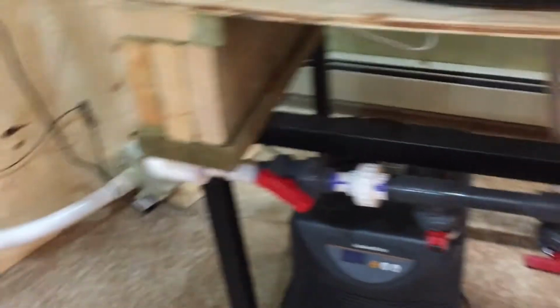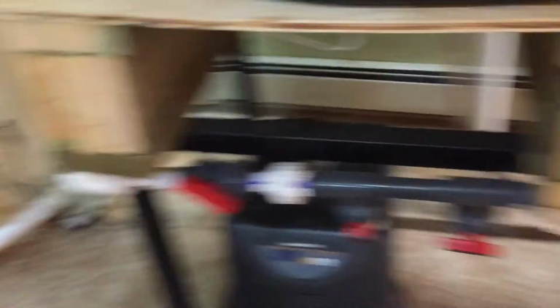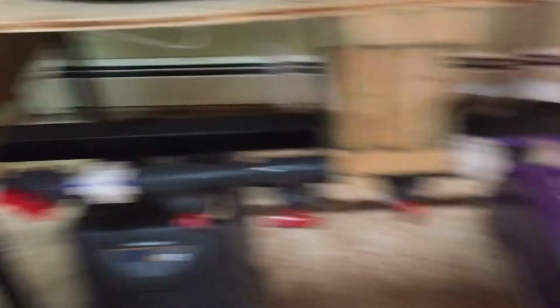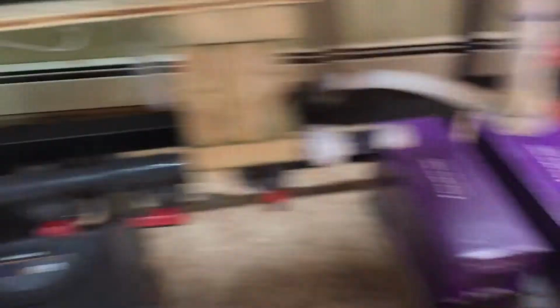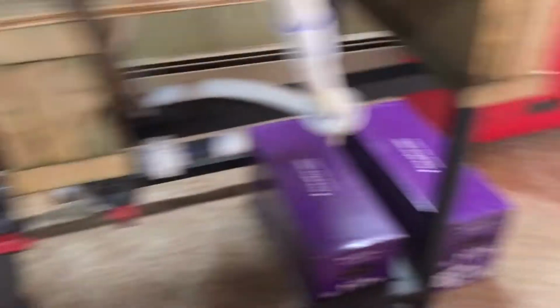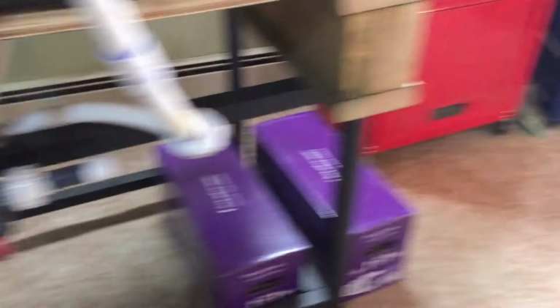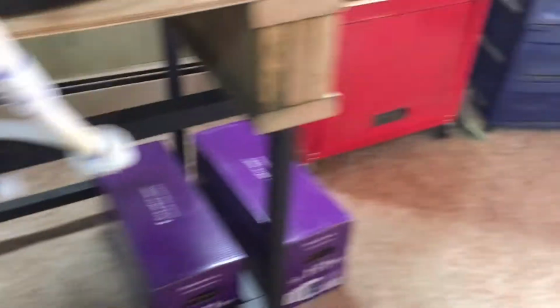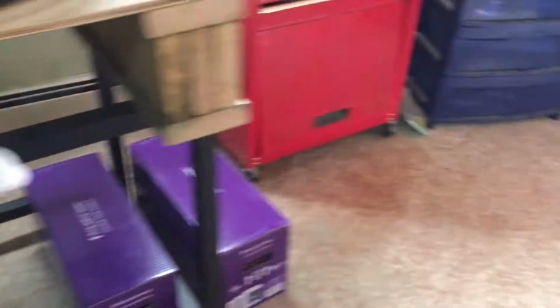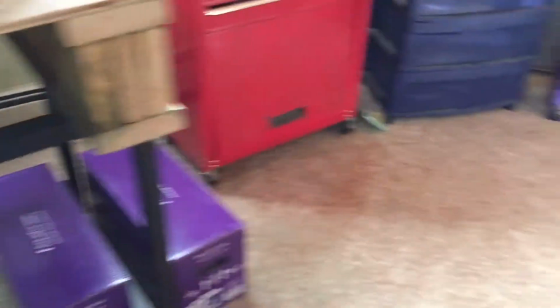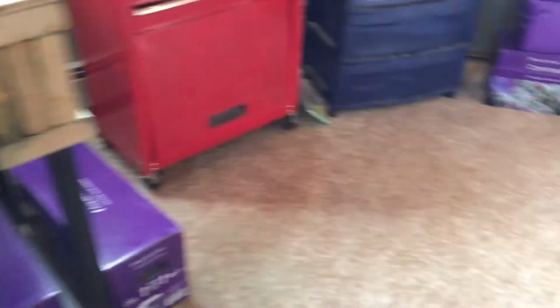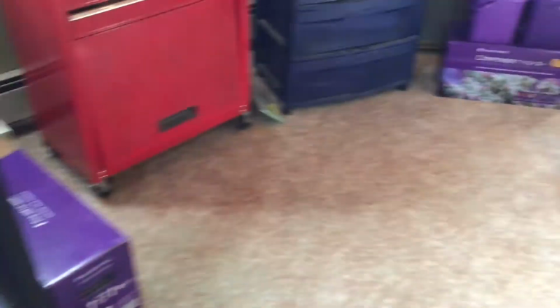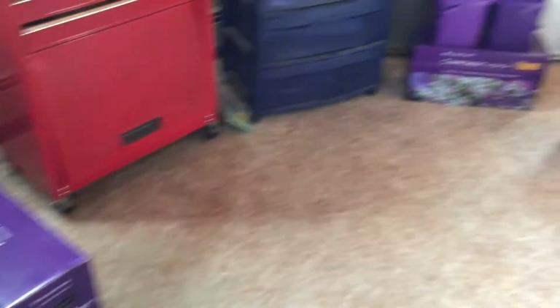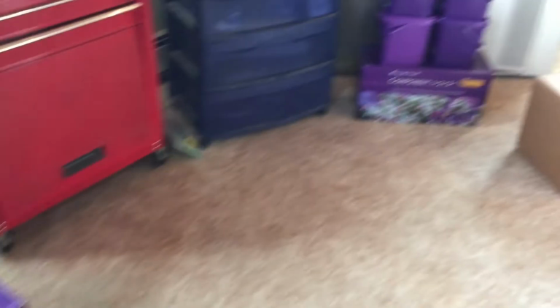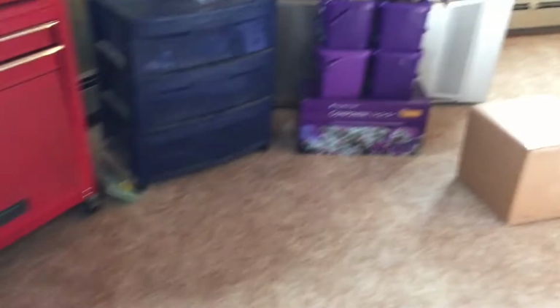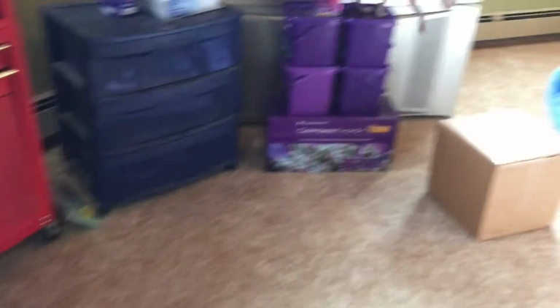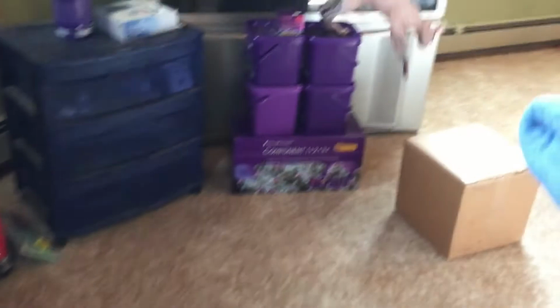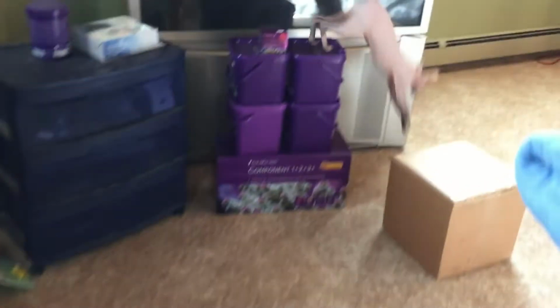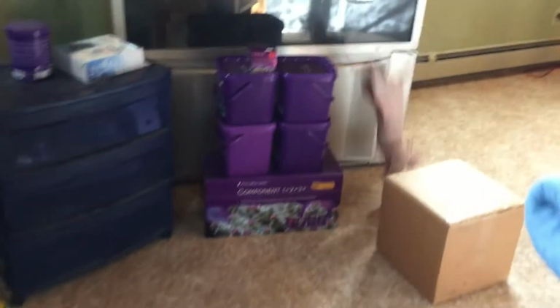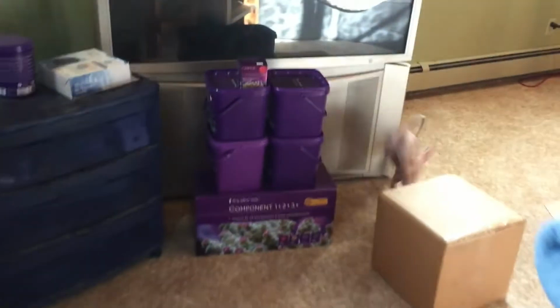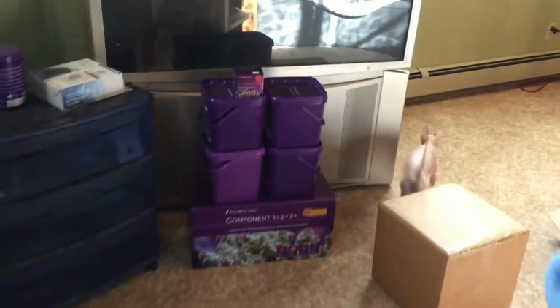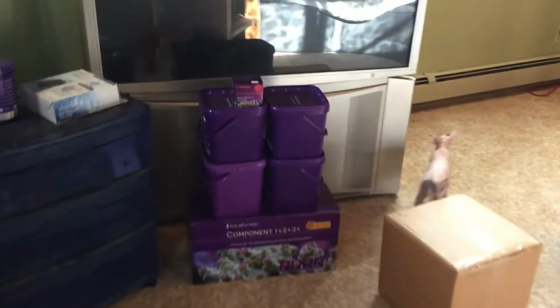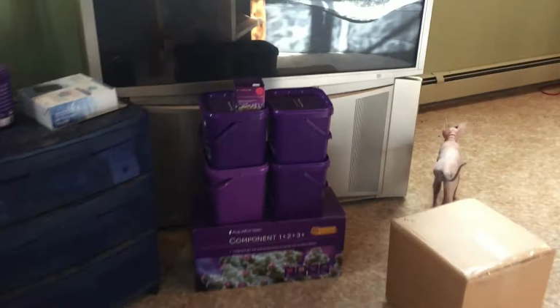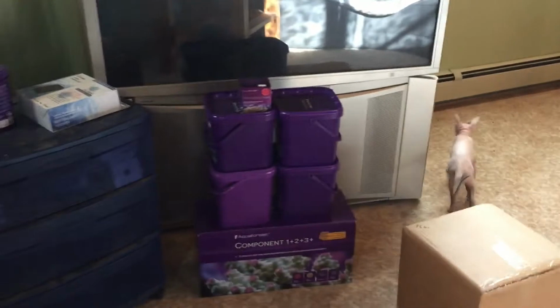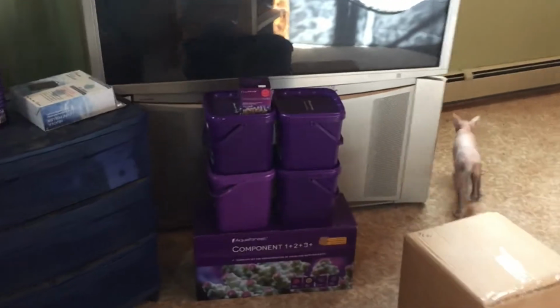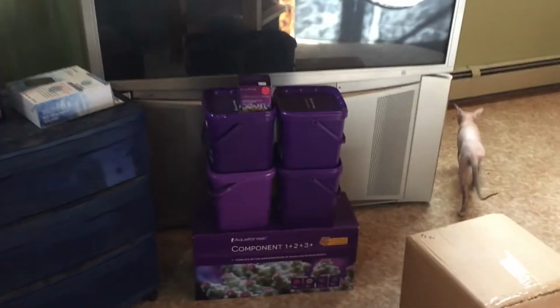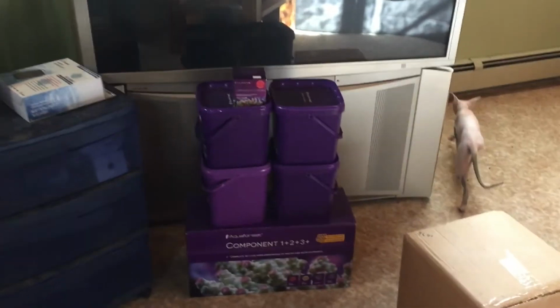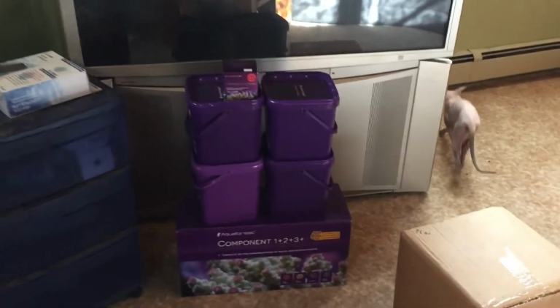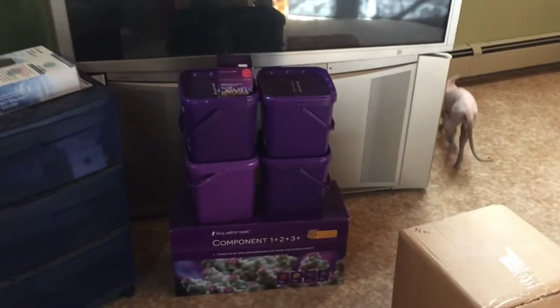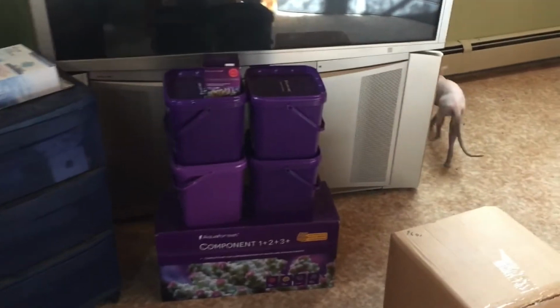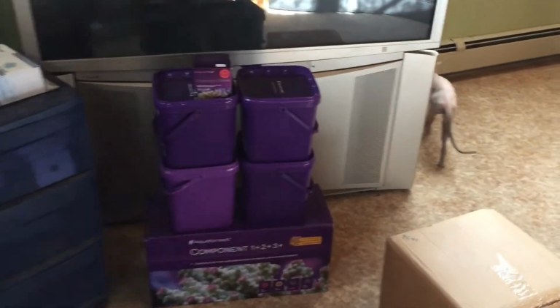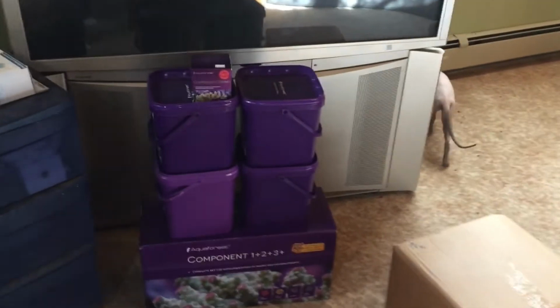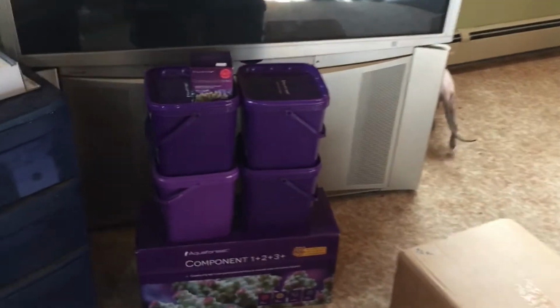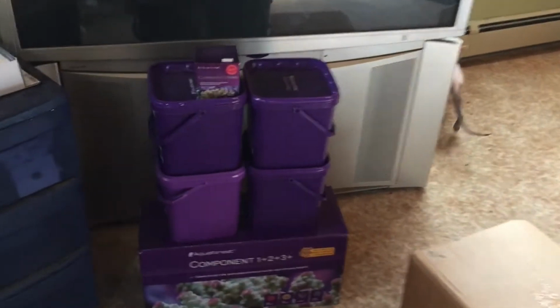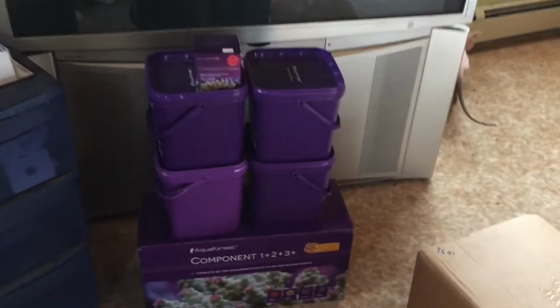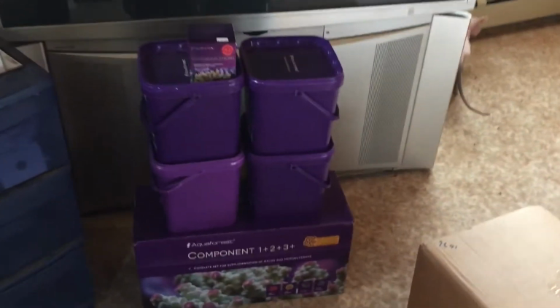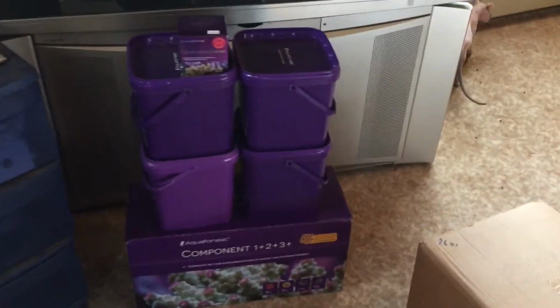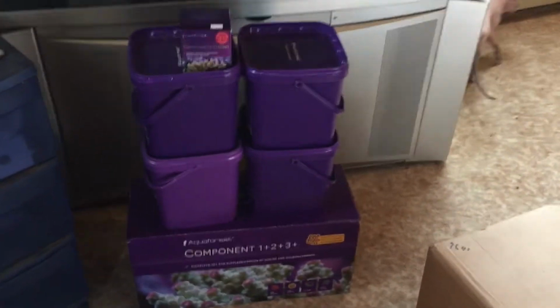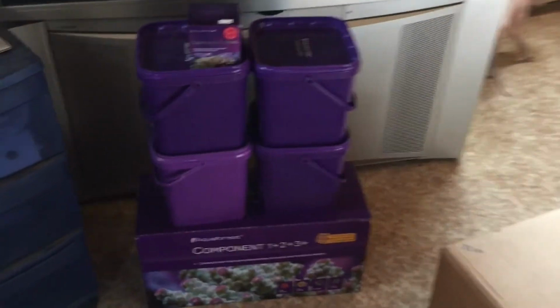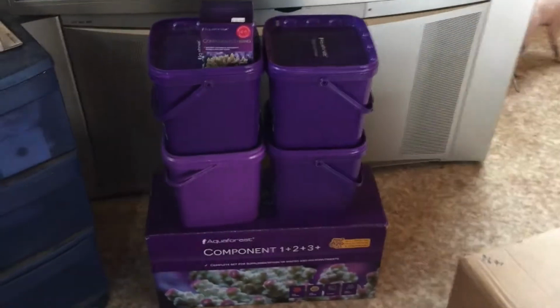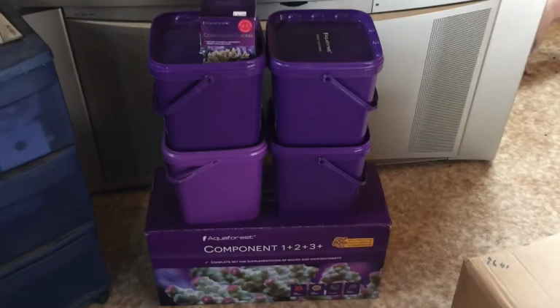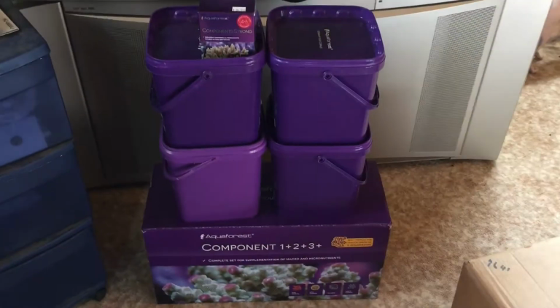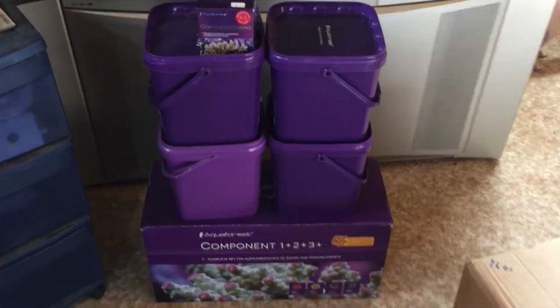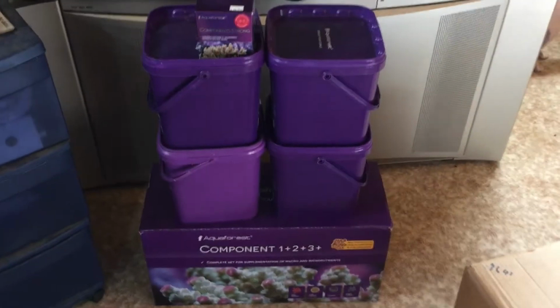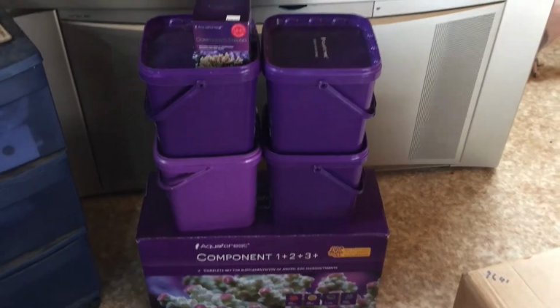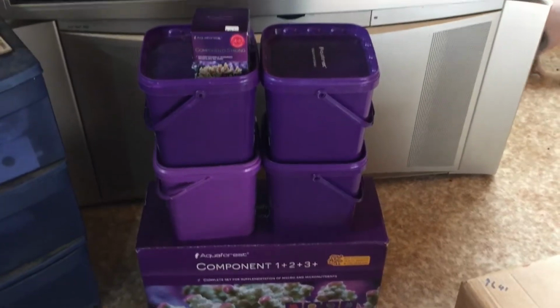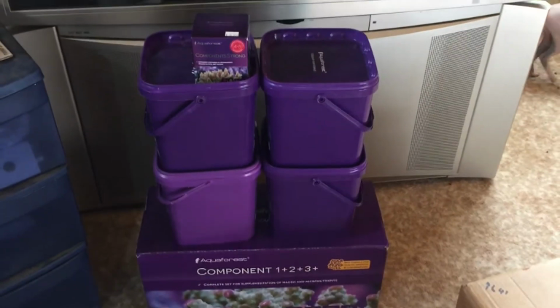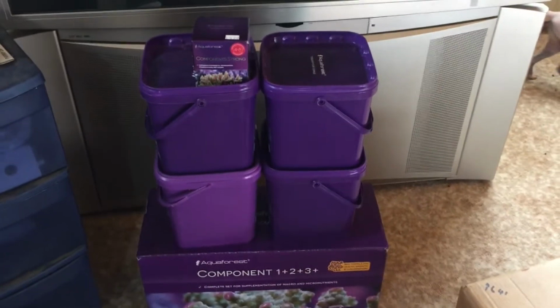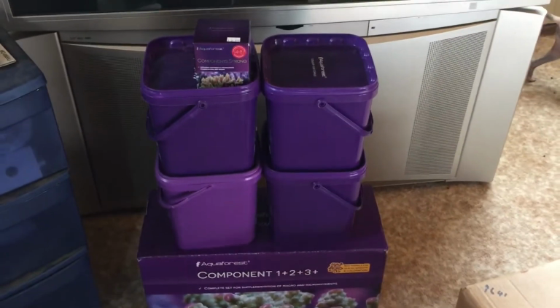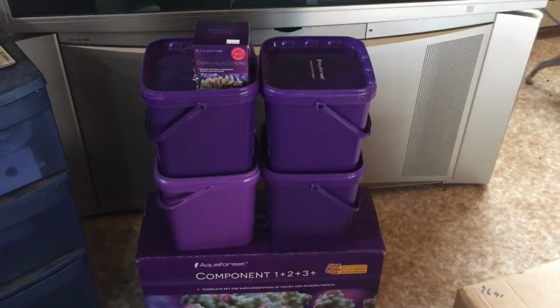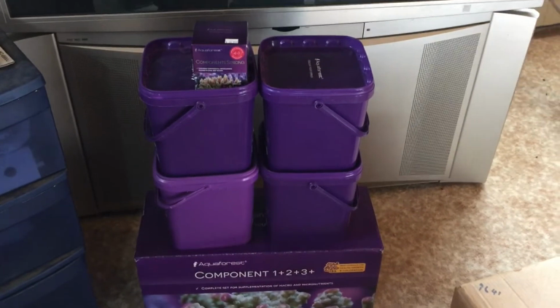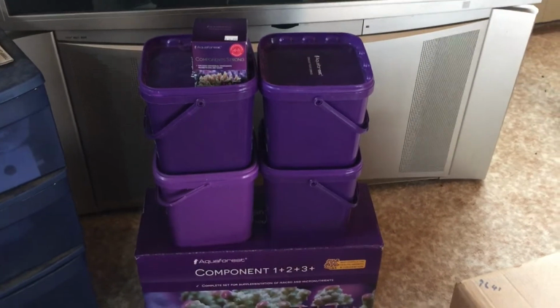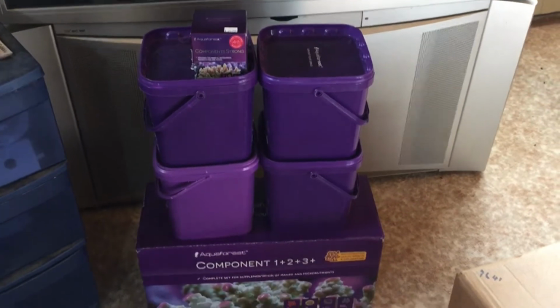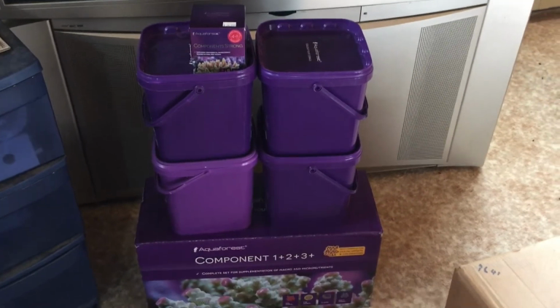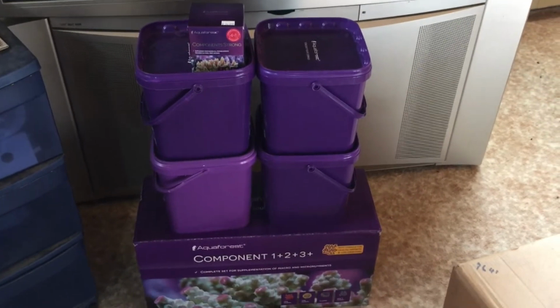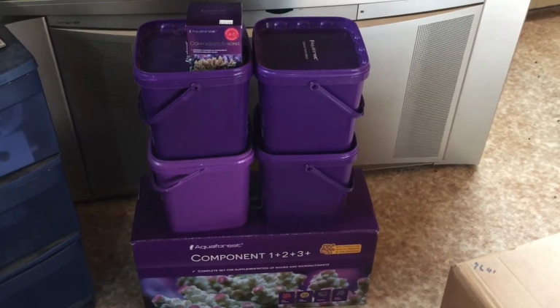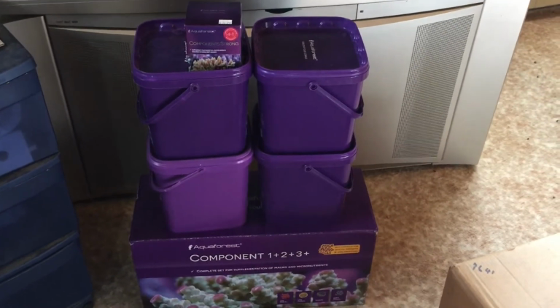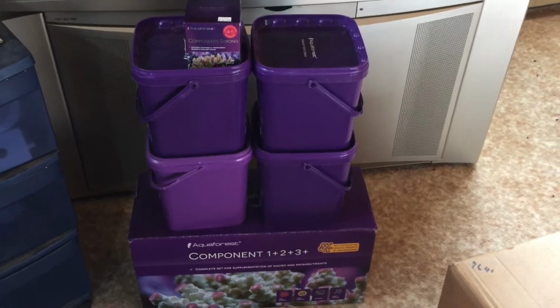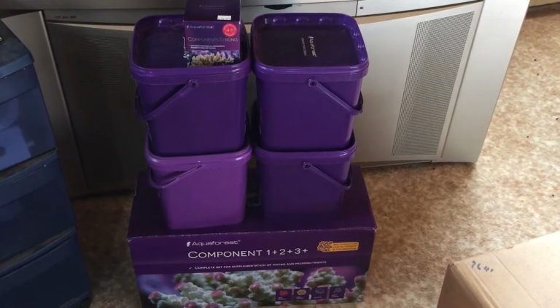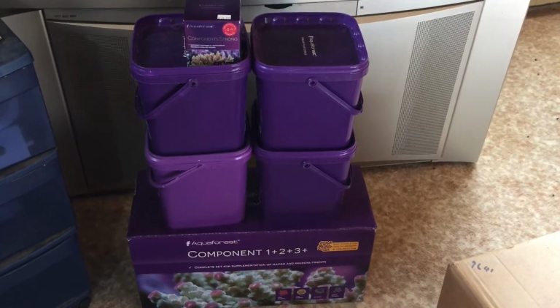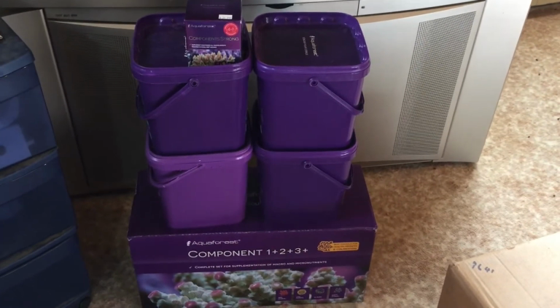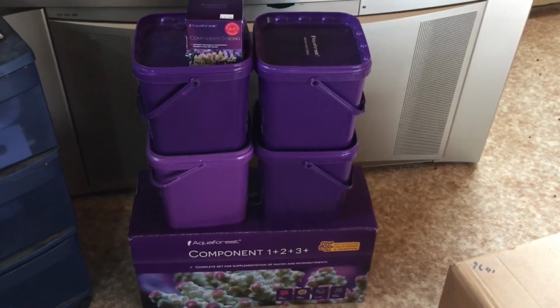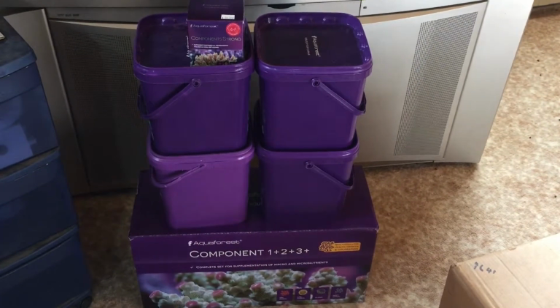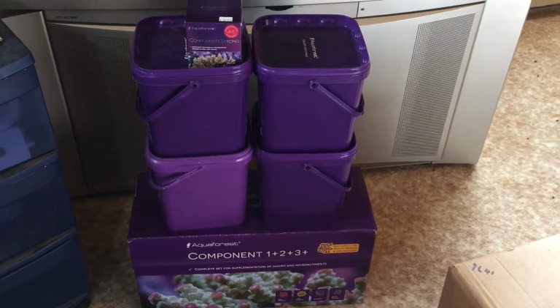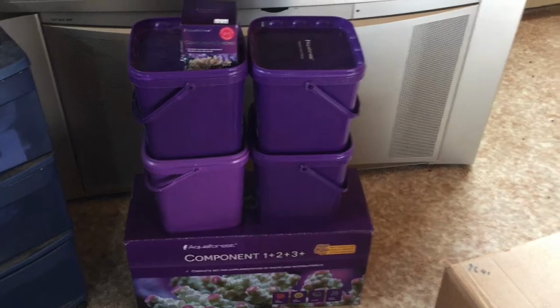I'm also mixing it myself — I buy it by the bucket and then just mix it on my own.